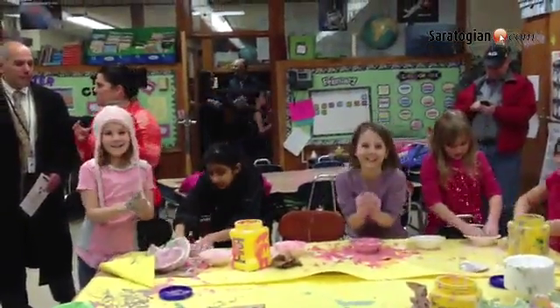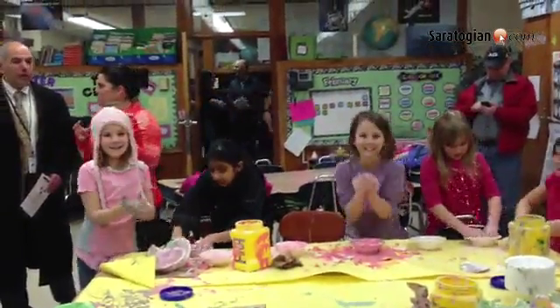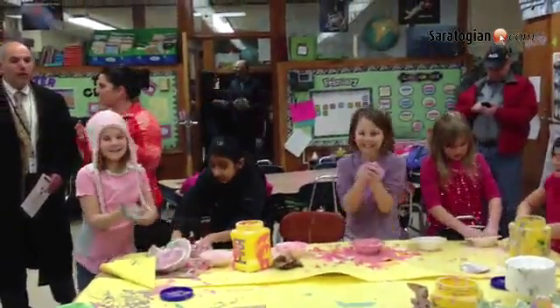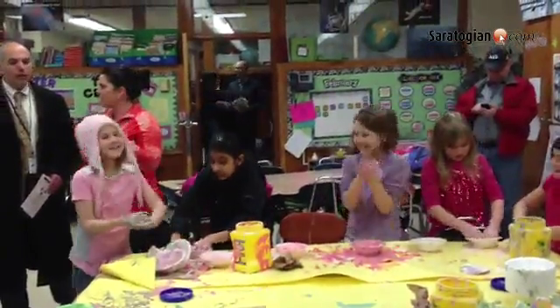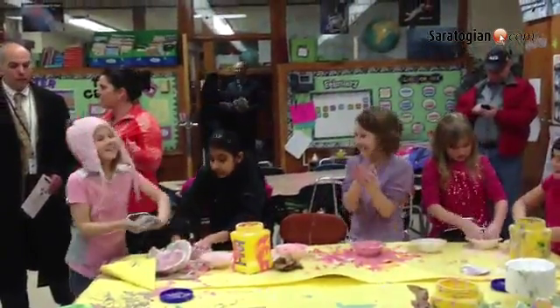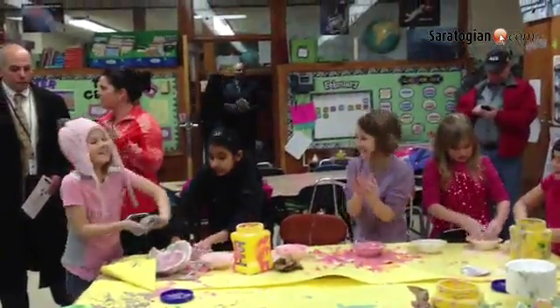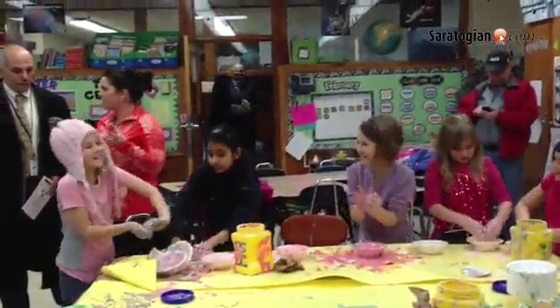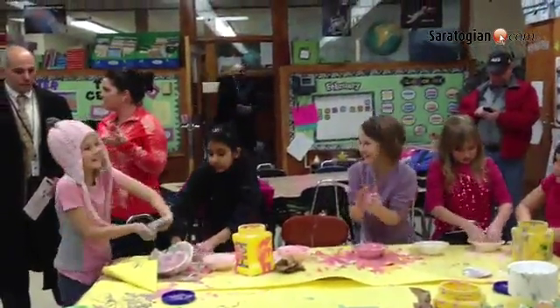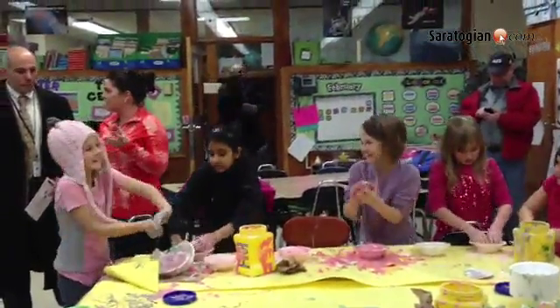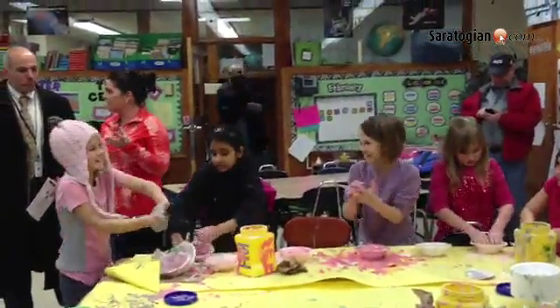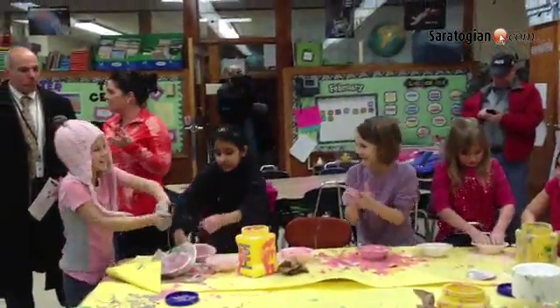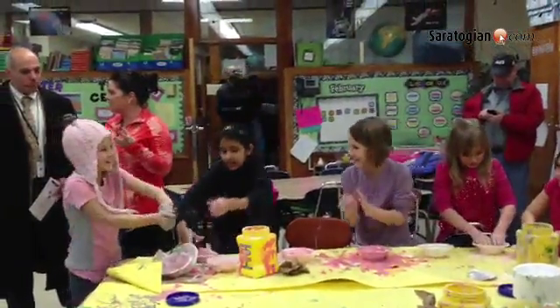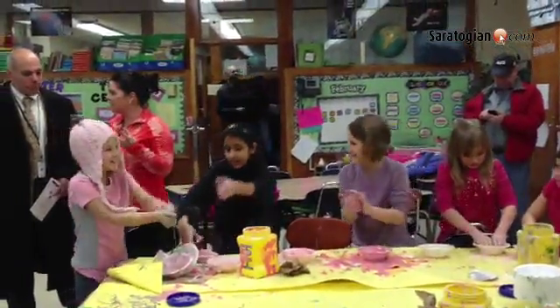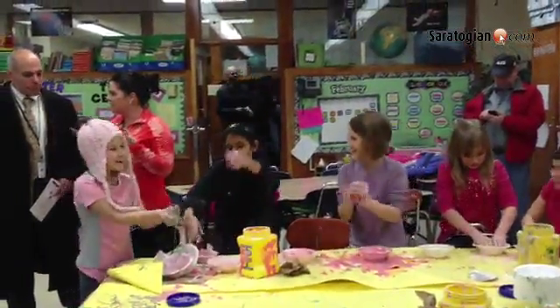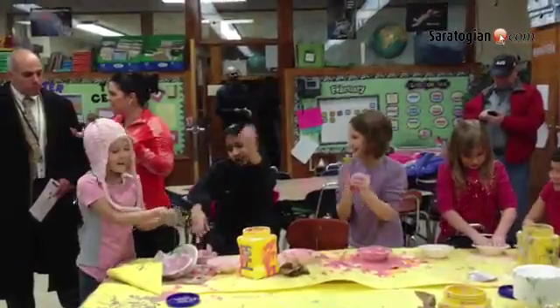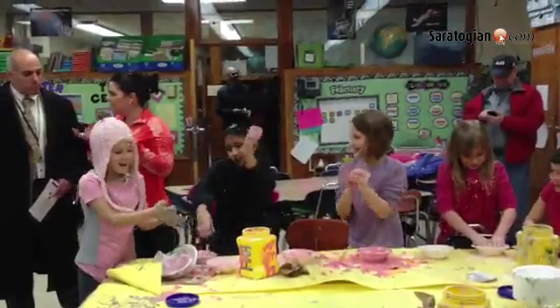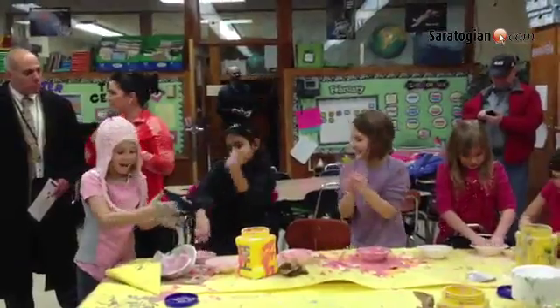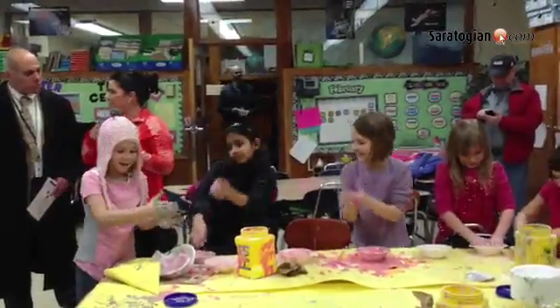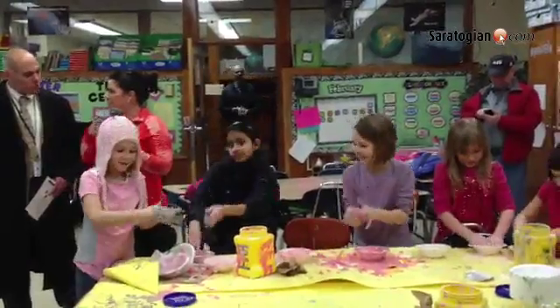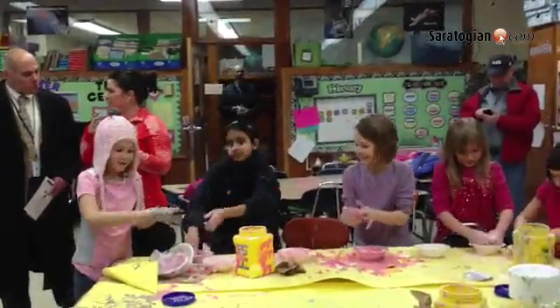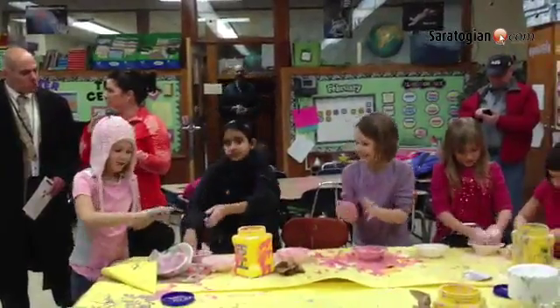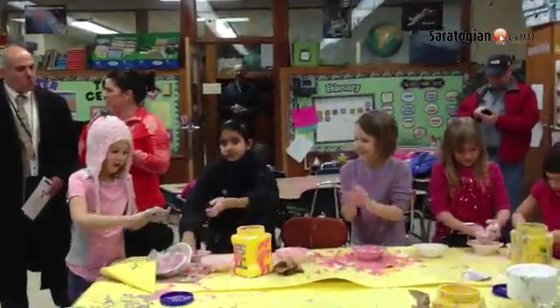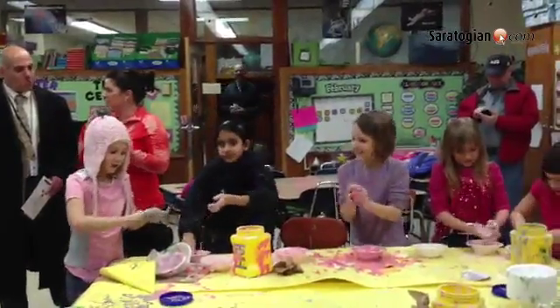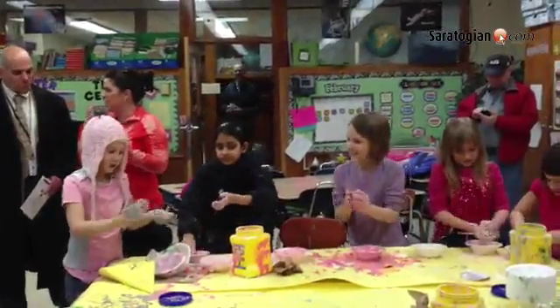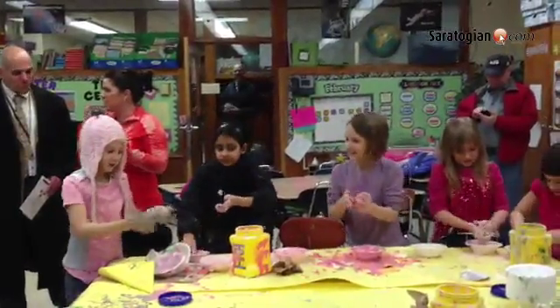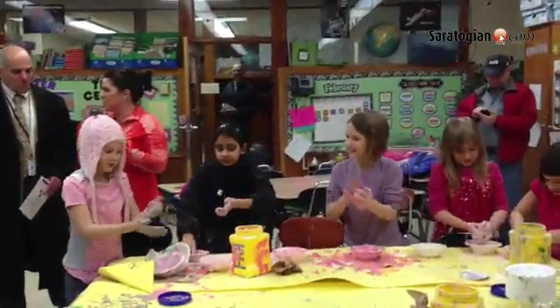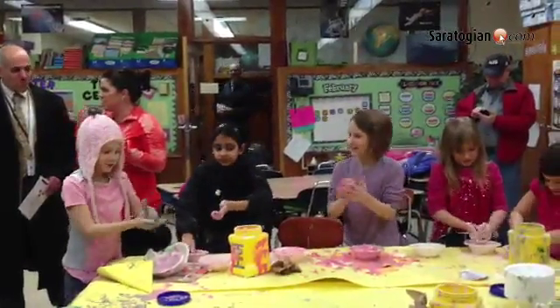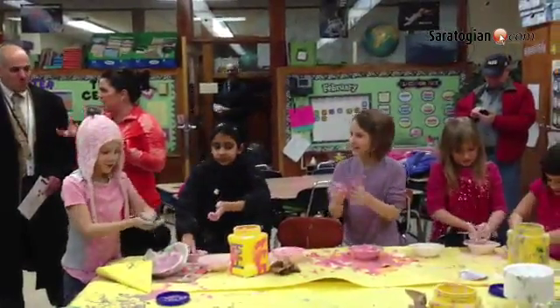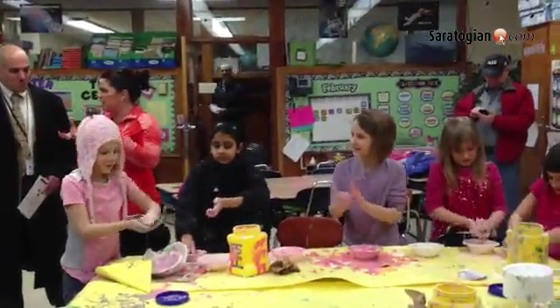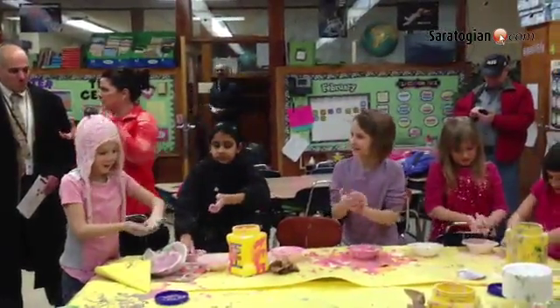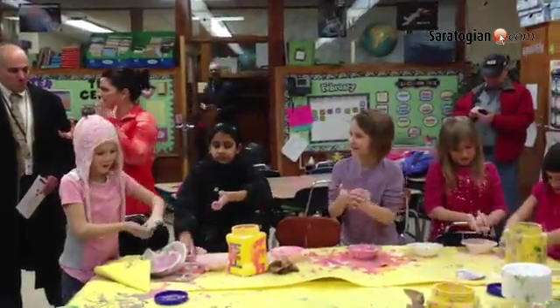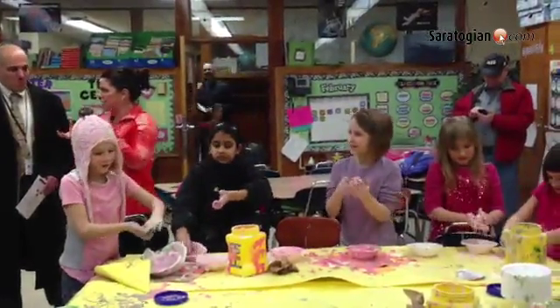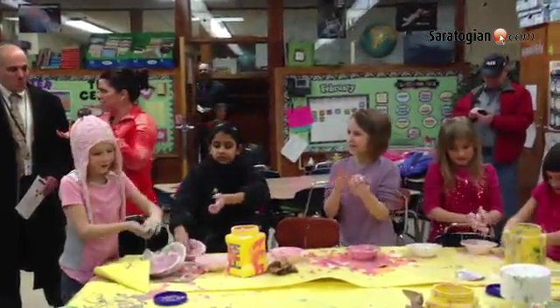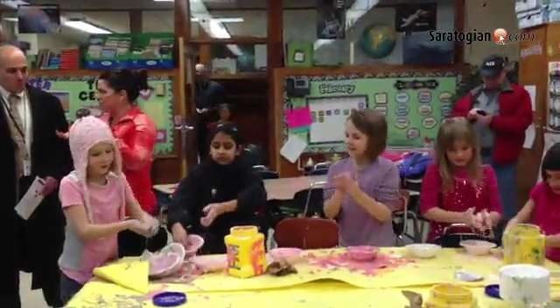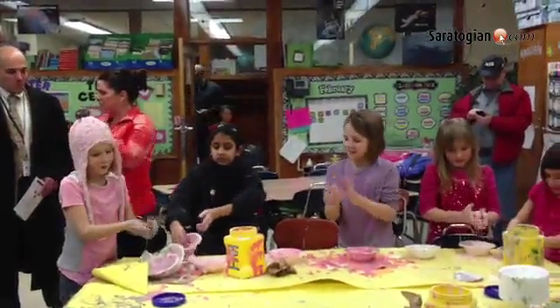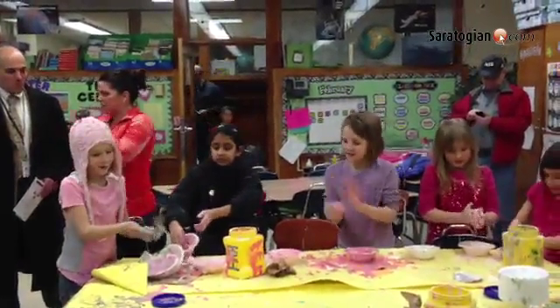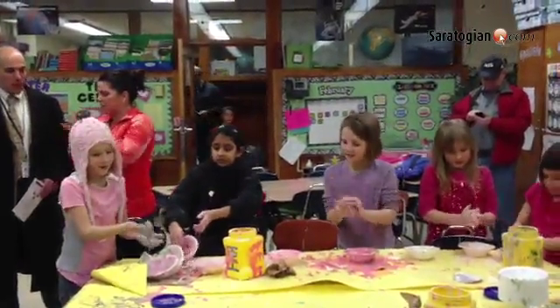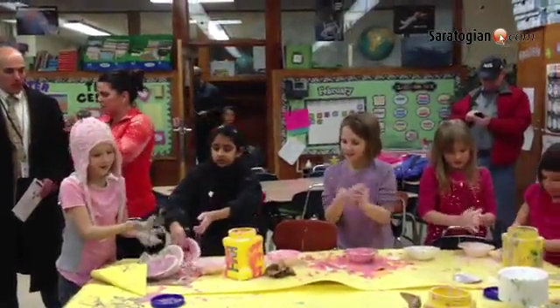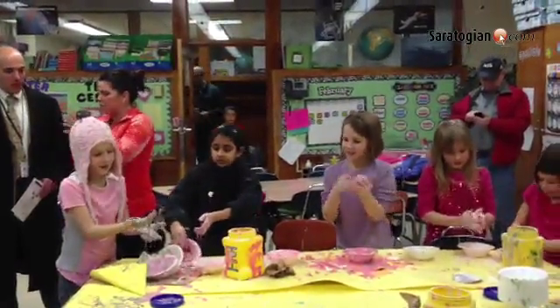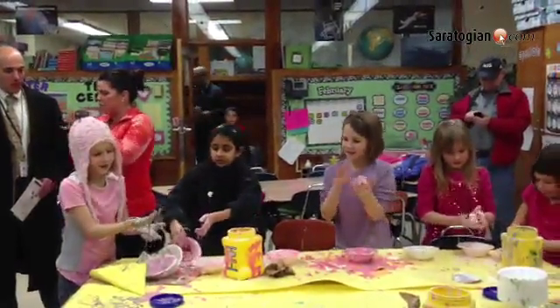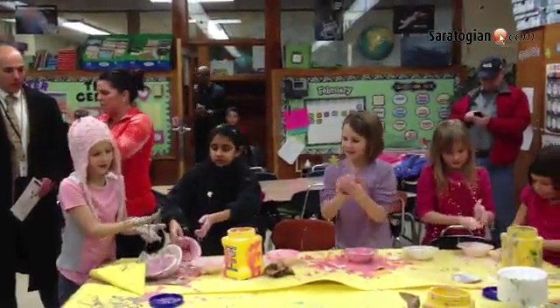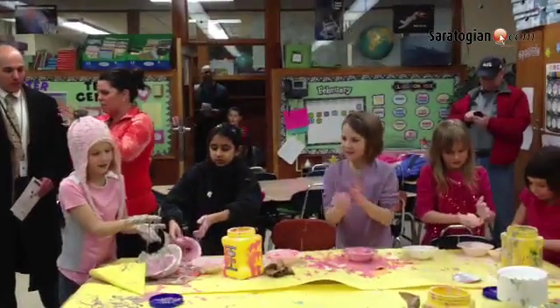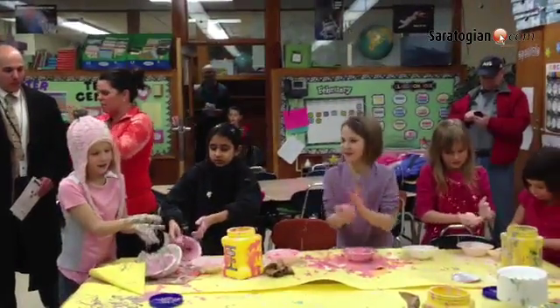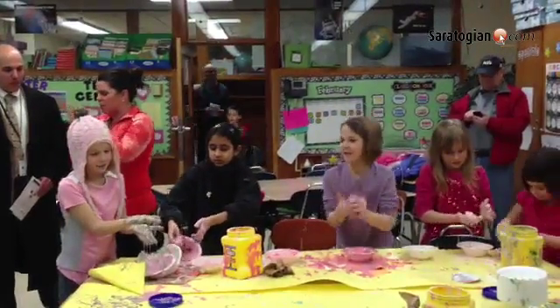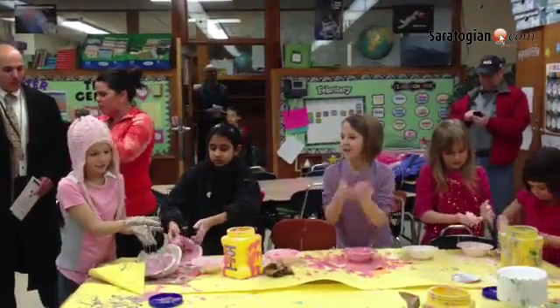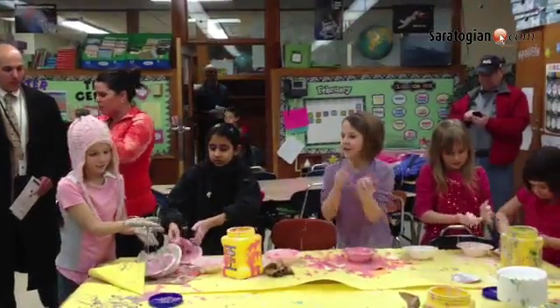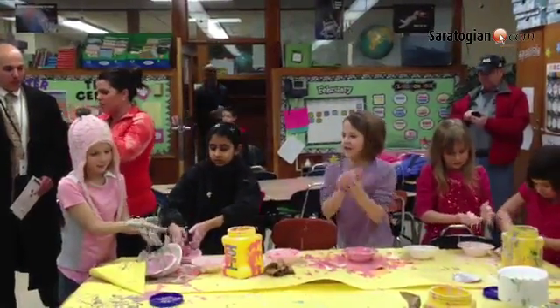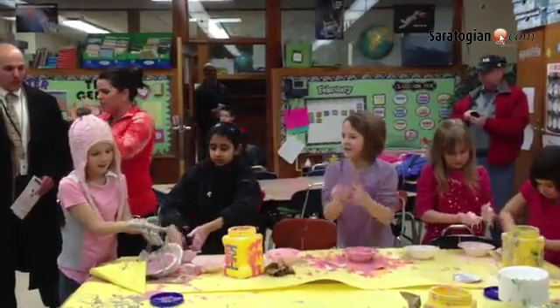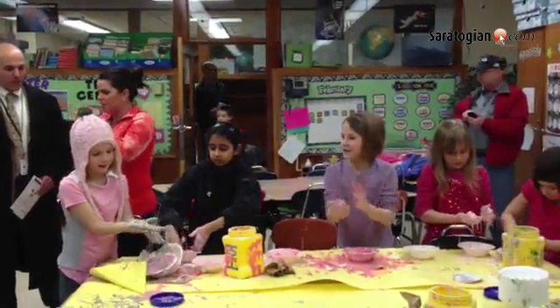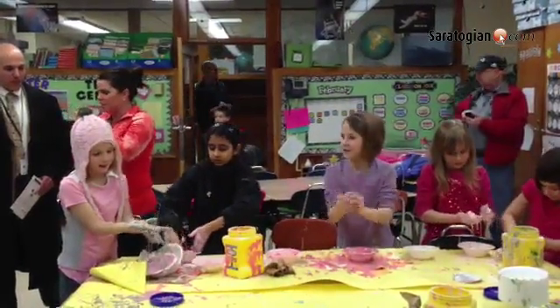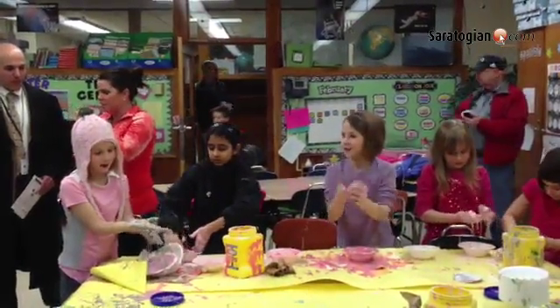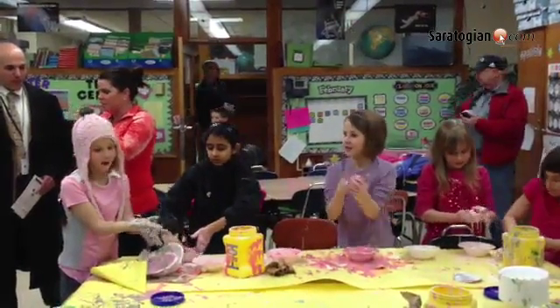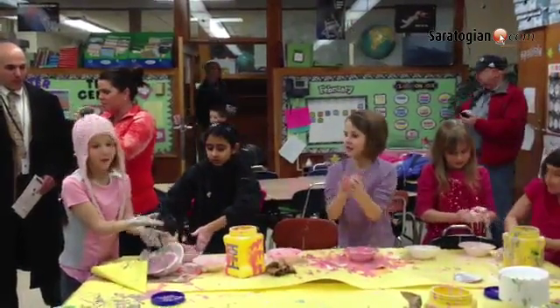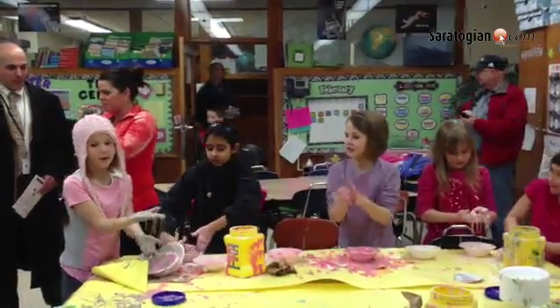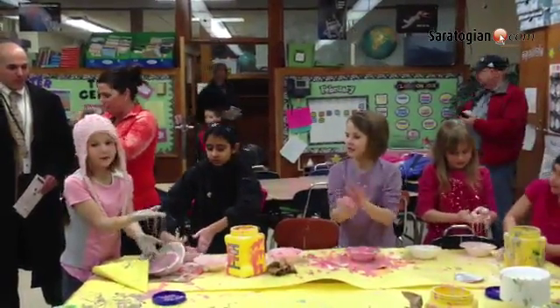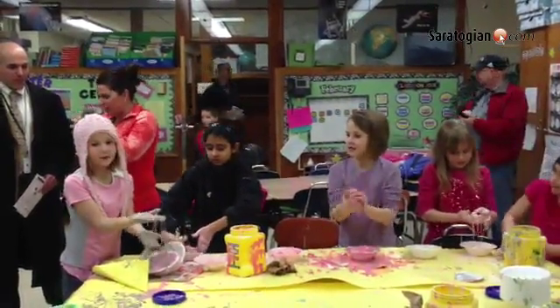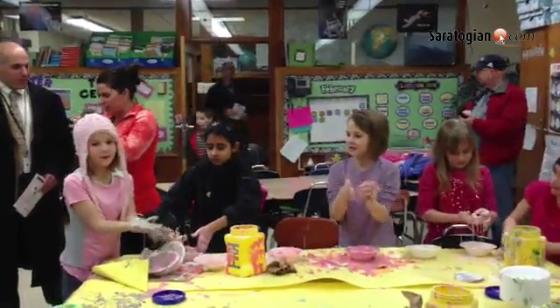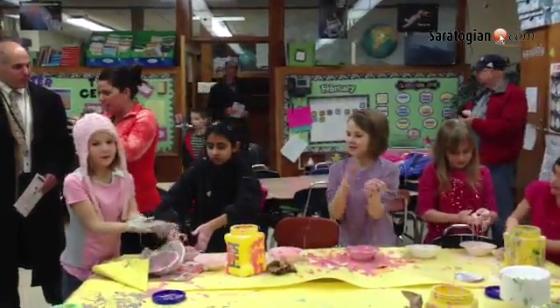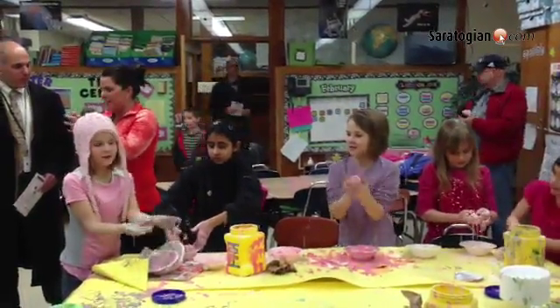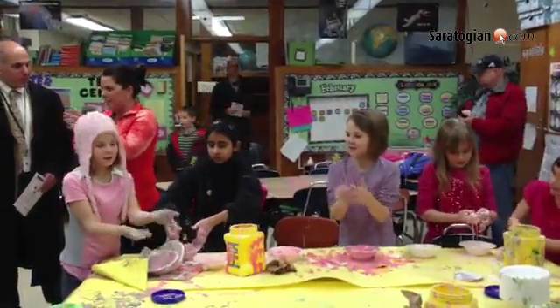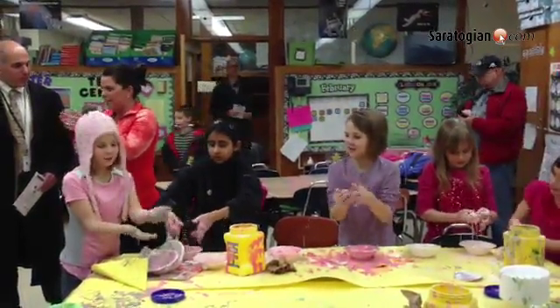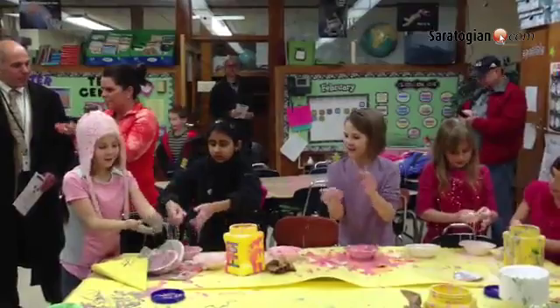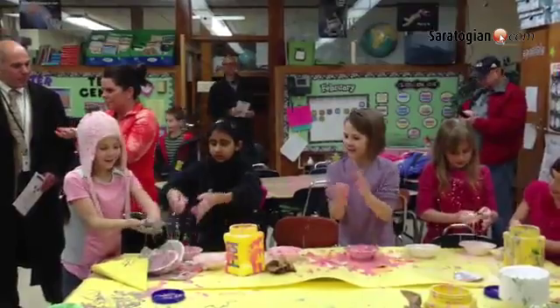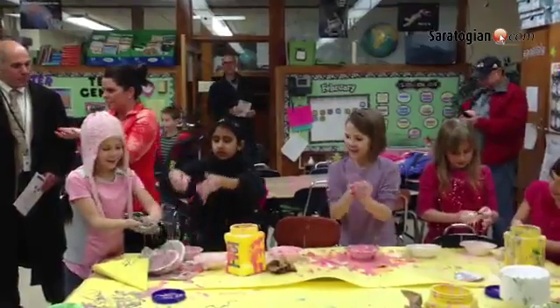This is goo, and if you roll it into a ball it'll be a solid, but if you let it go, it'll turn into a liquid.